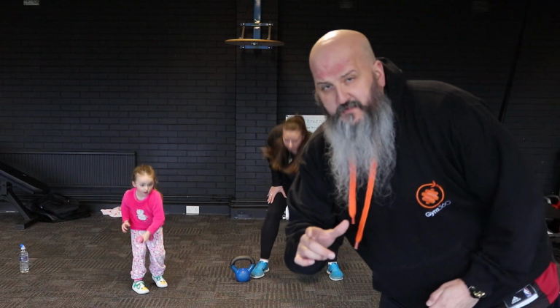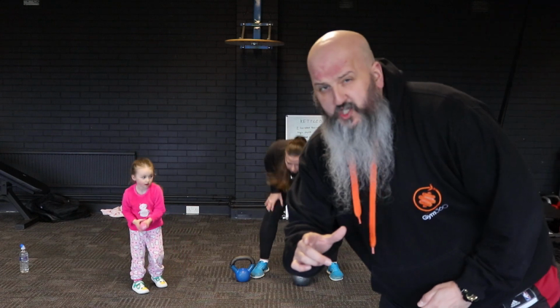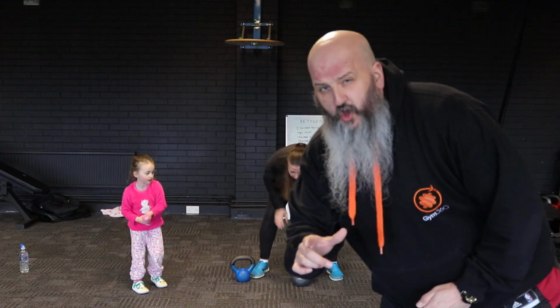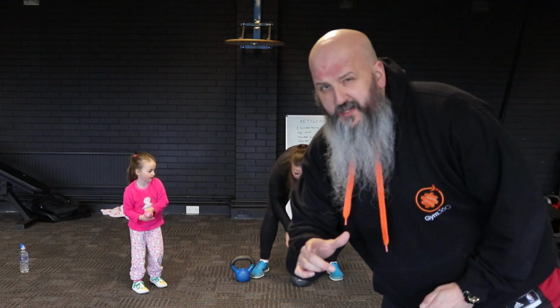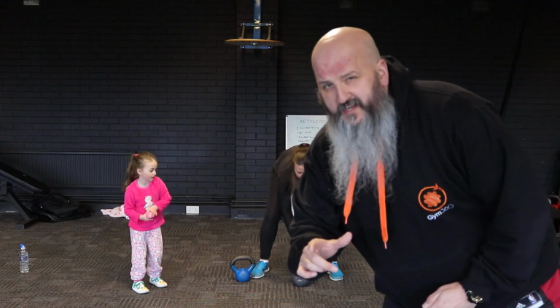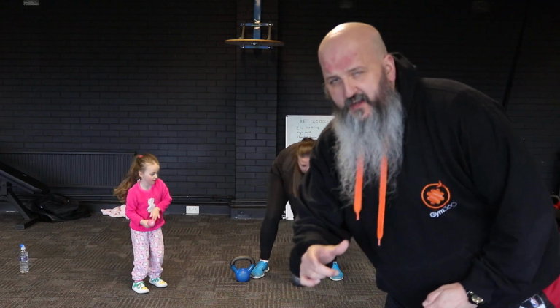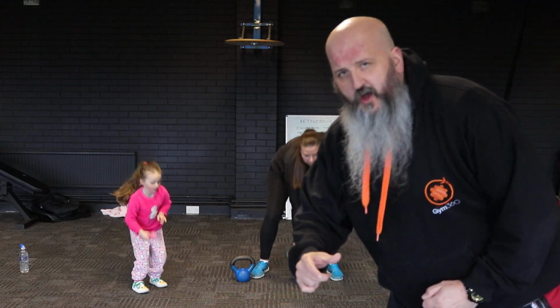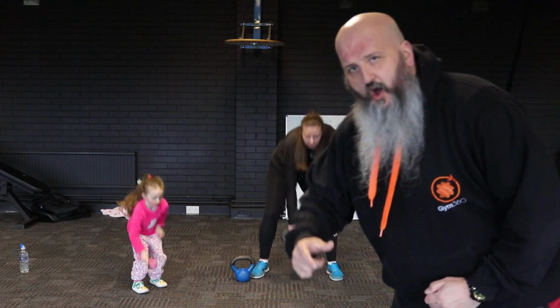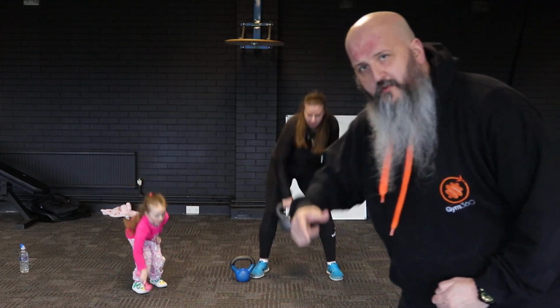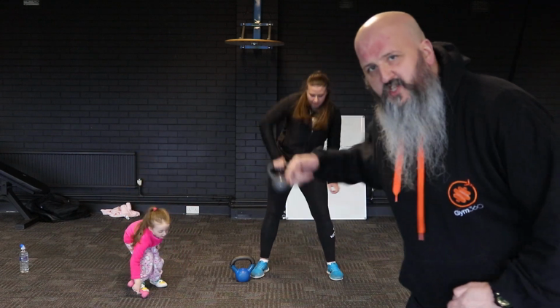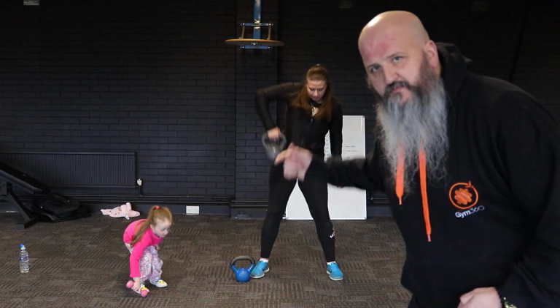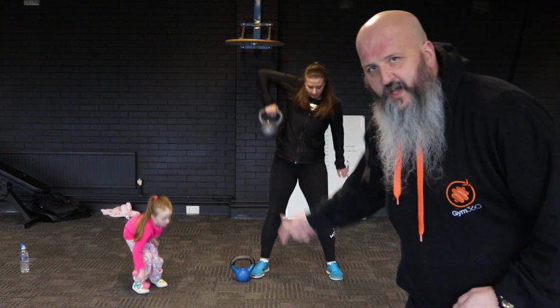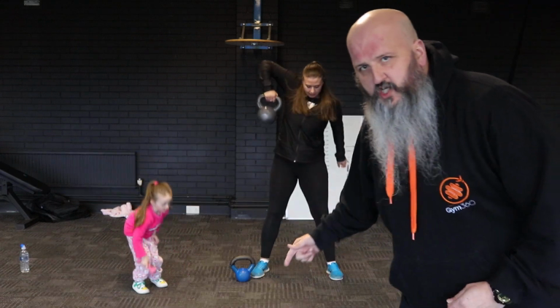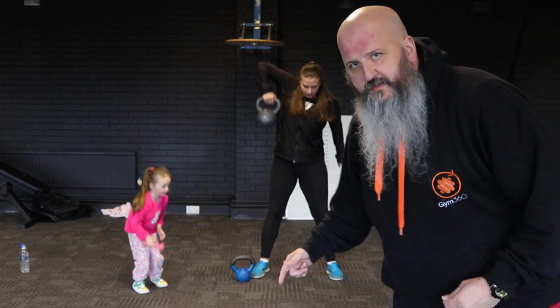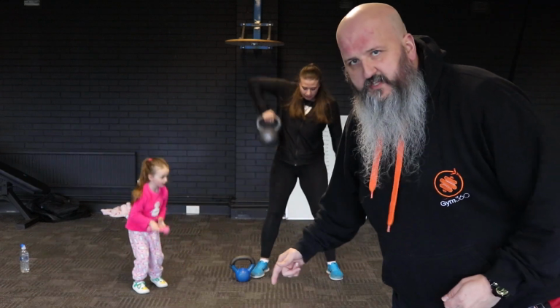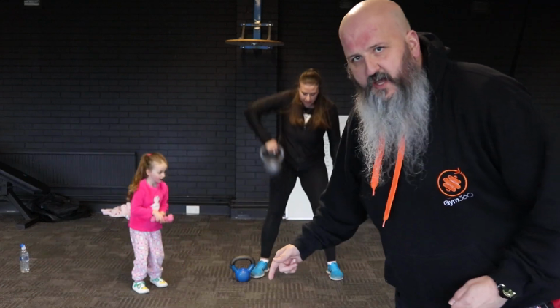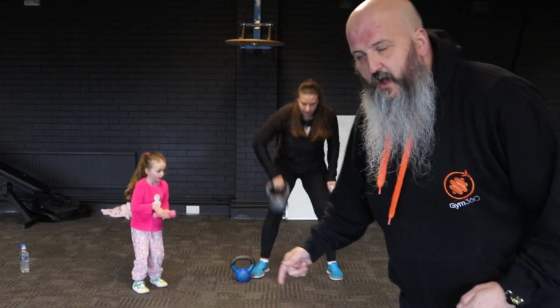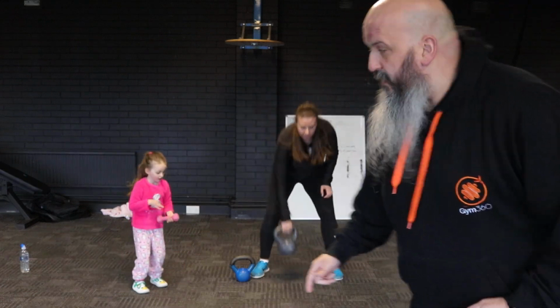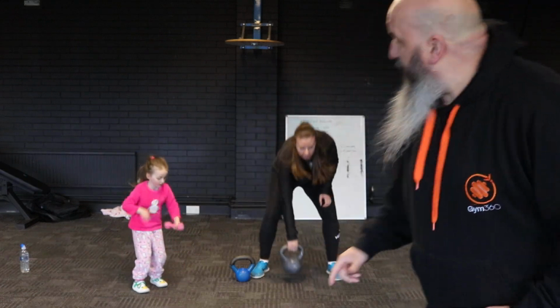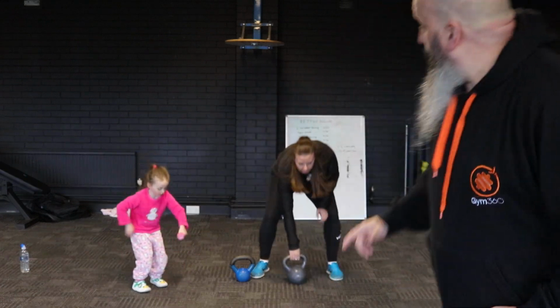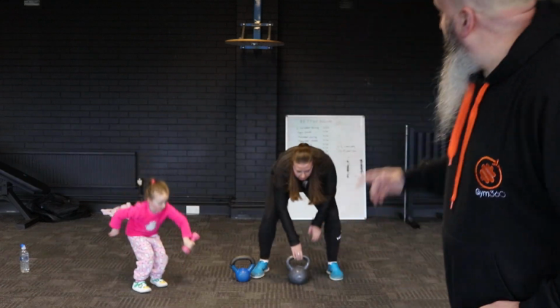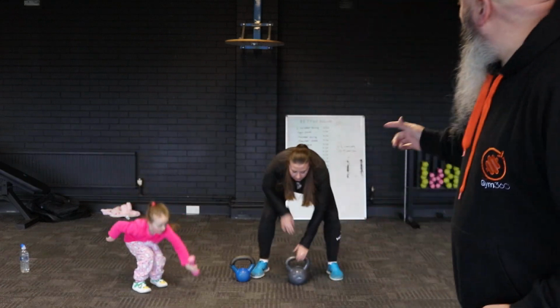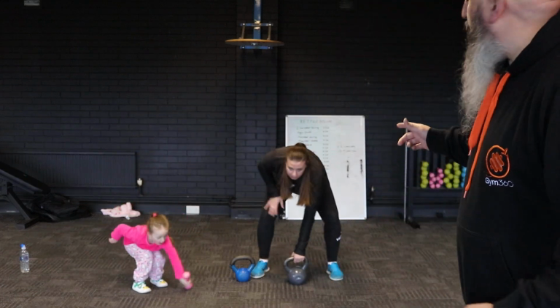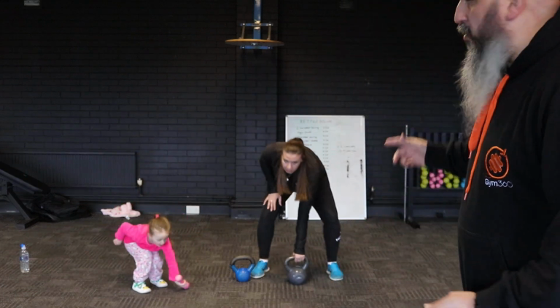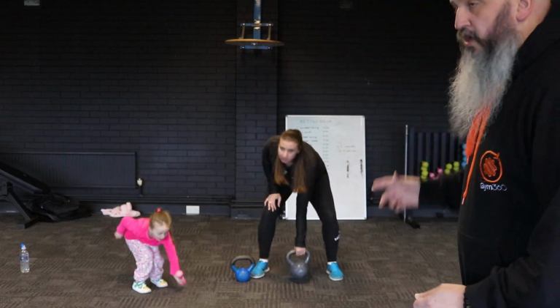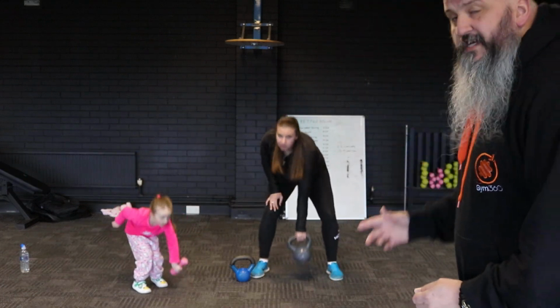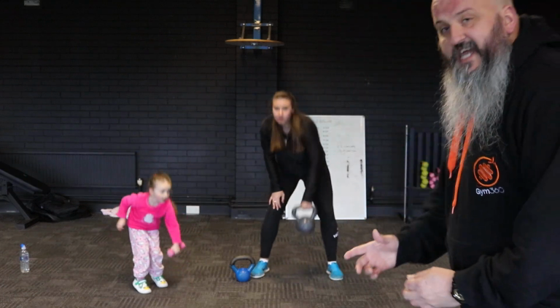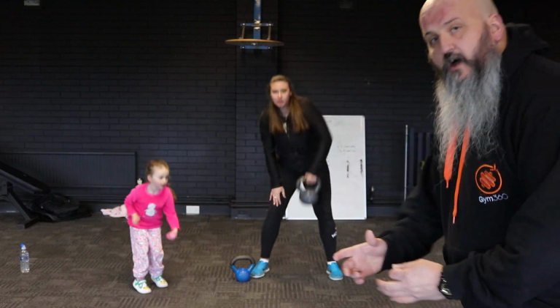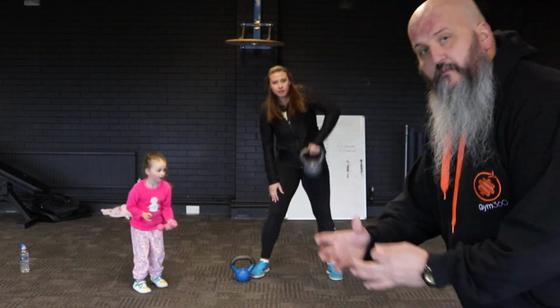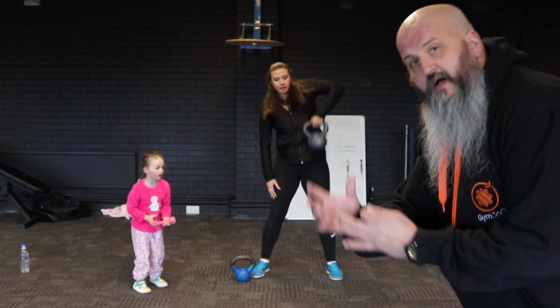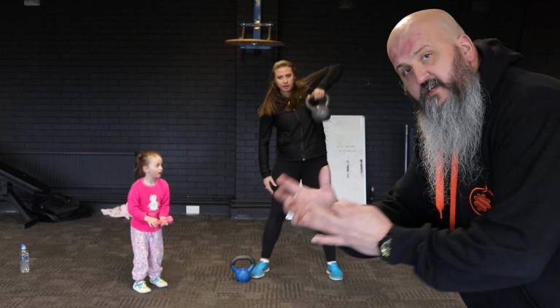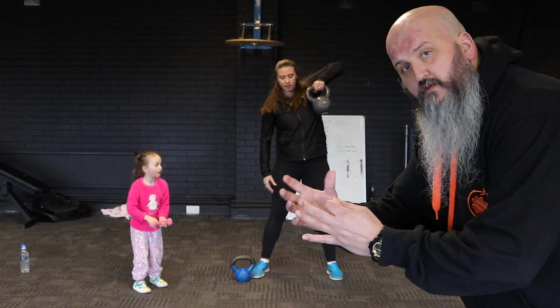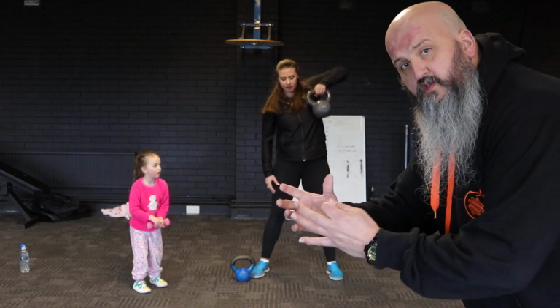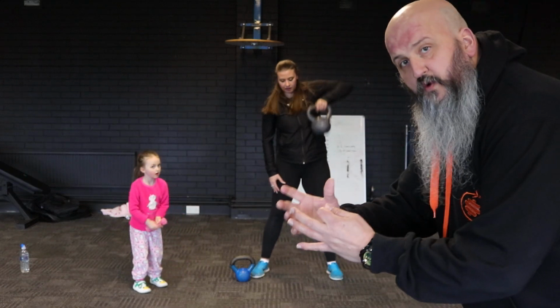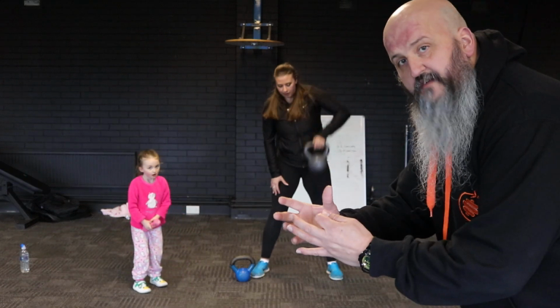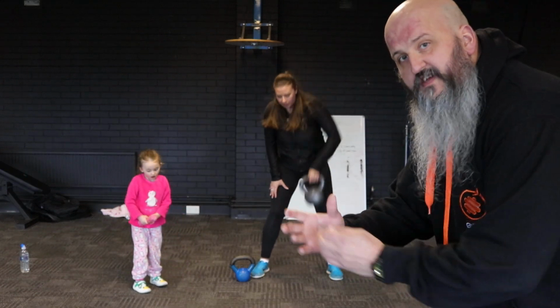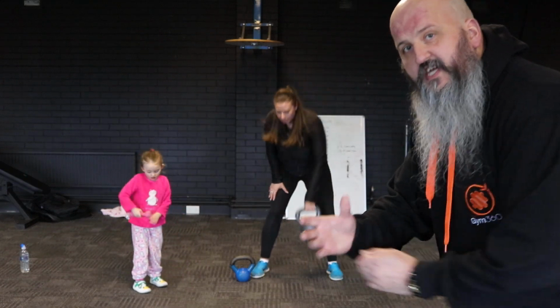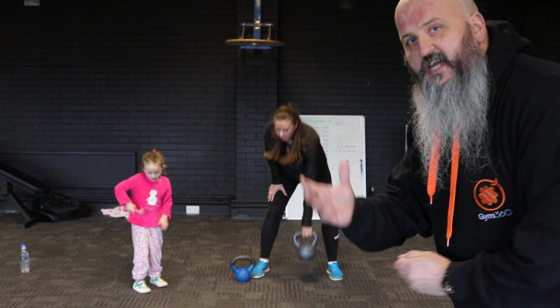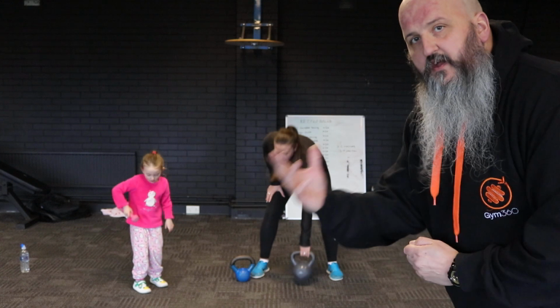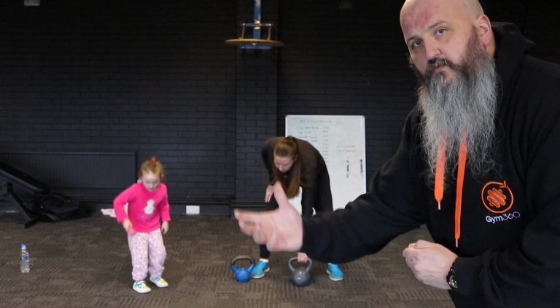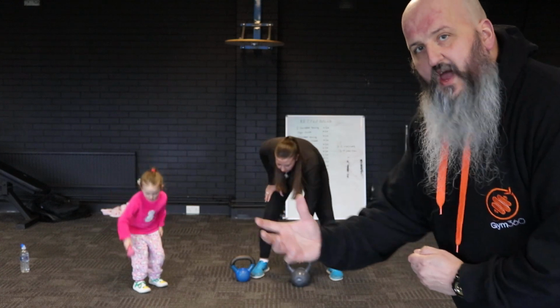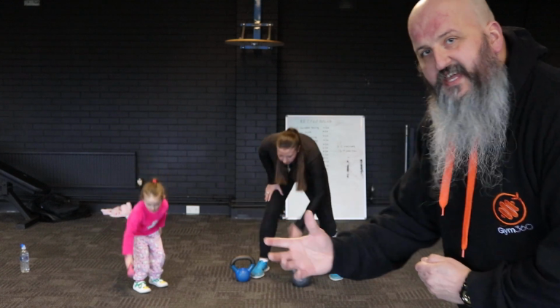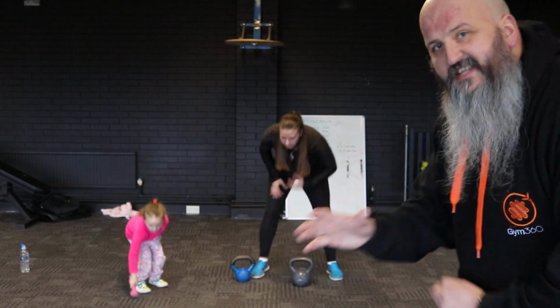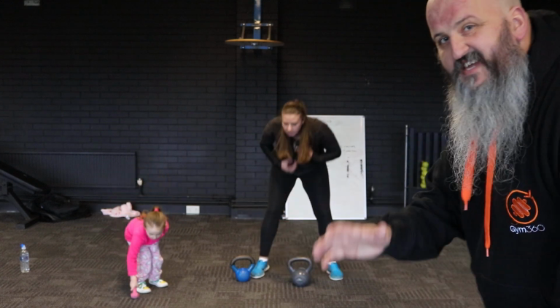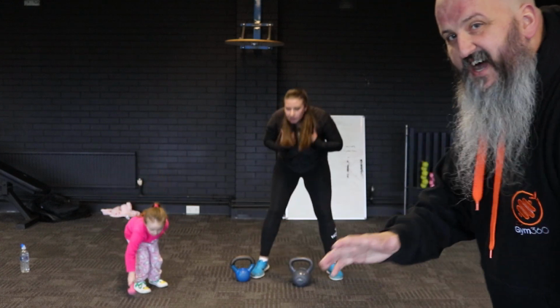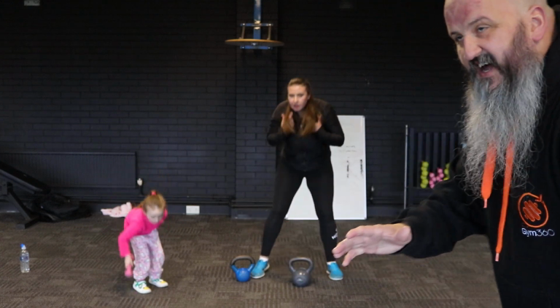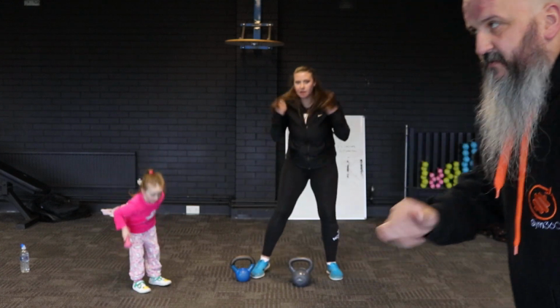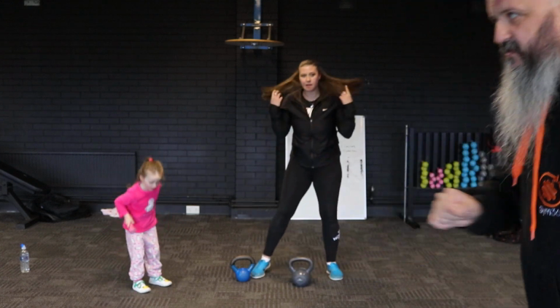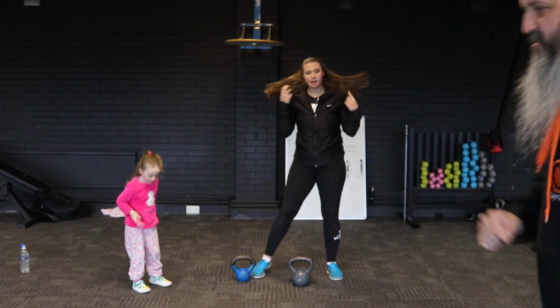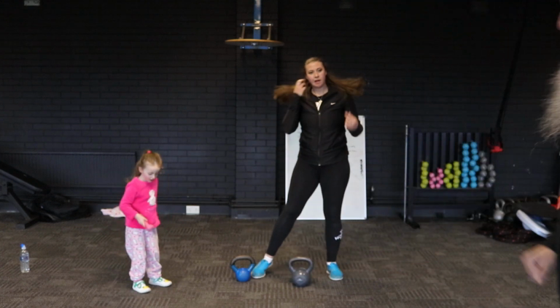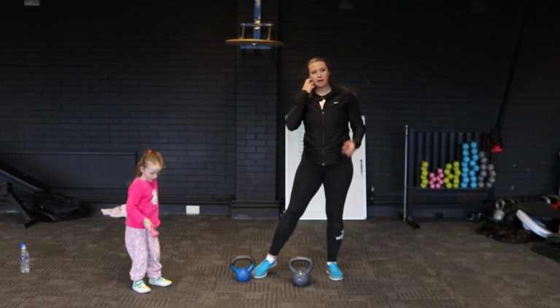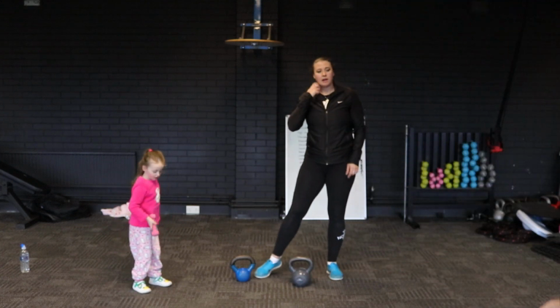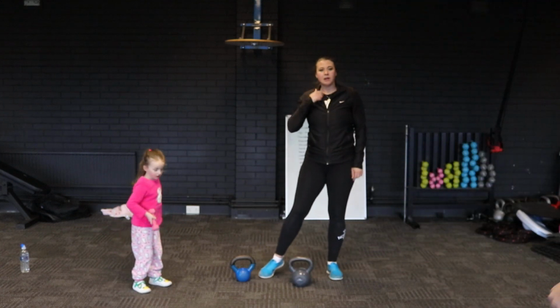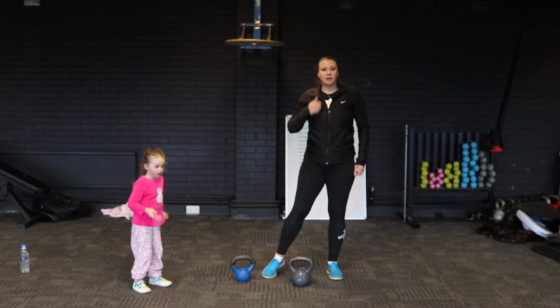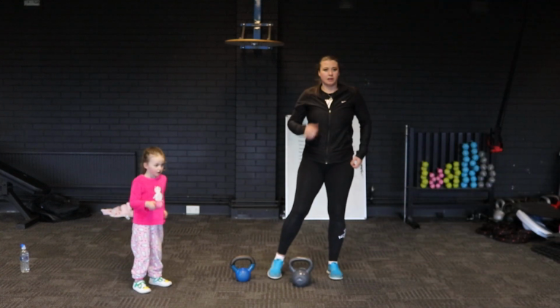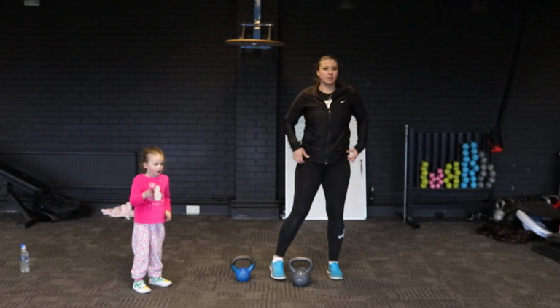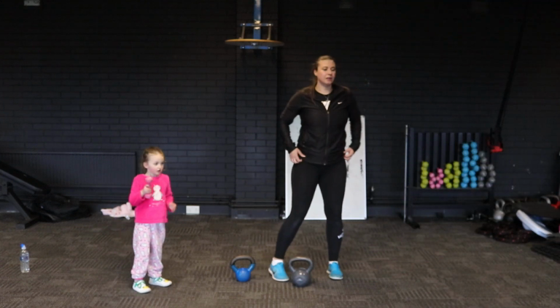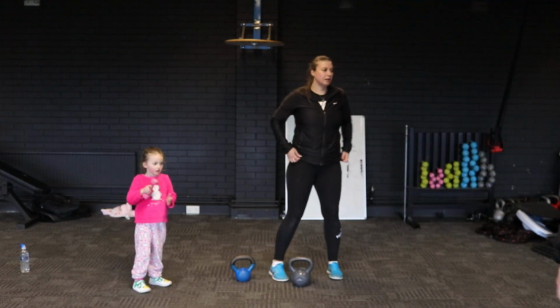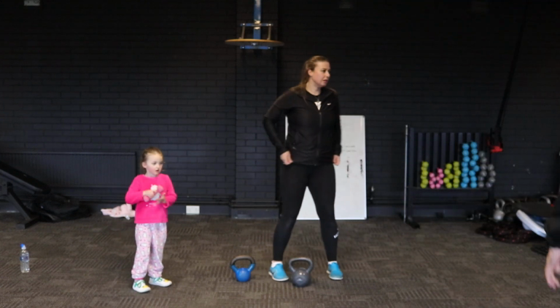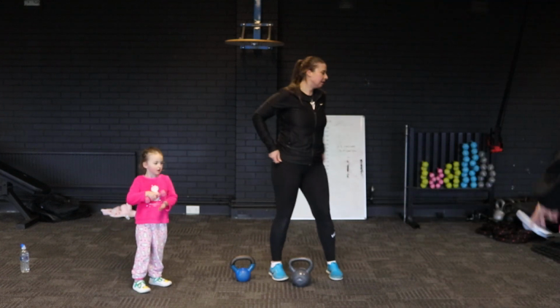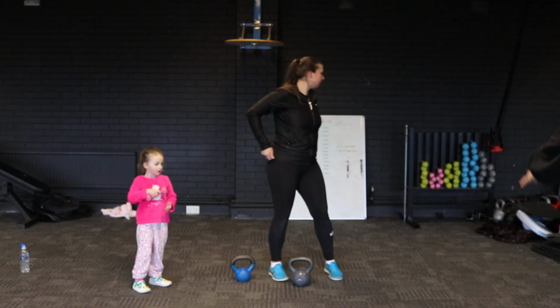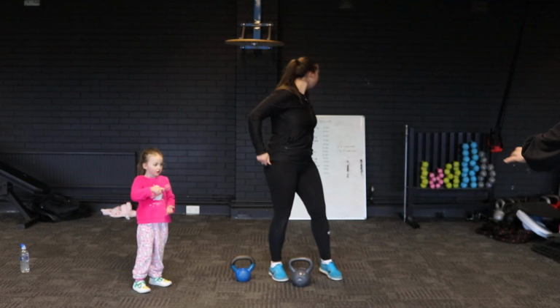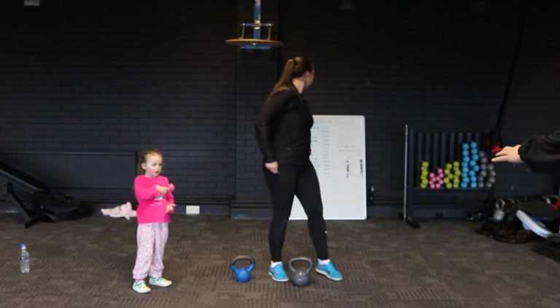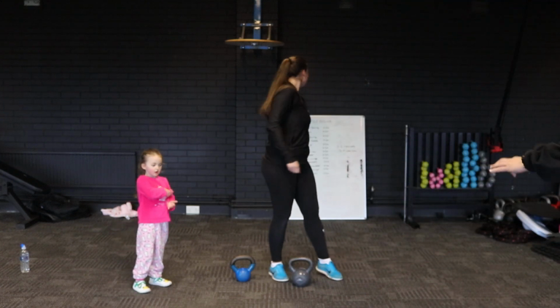I hope you're joining in at home and smashing this out. If you've not got a kettlebell, use whatever you can — a weight in your hands.